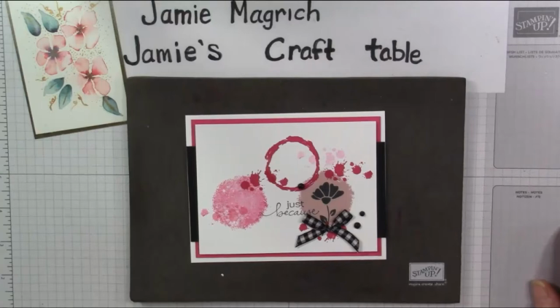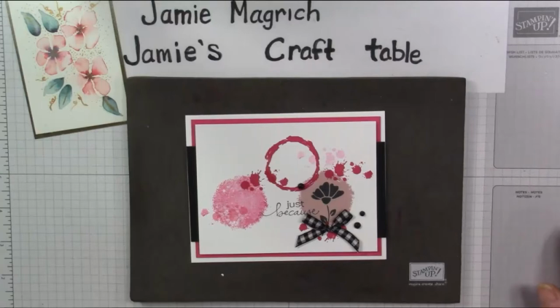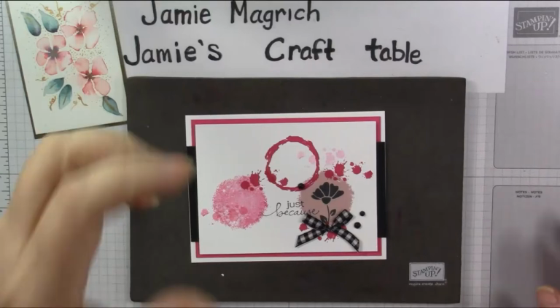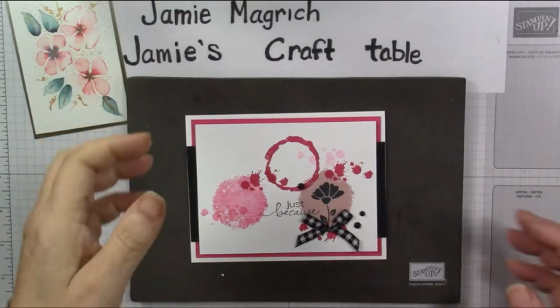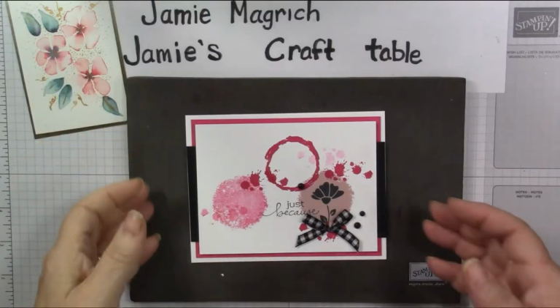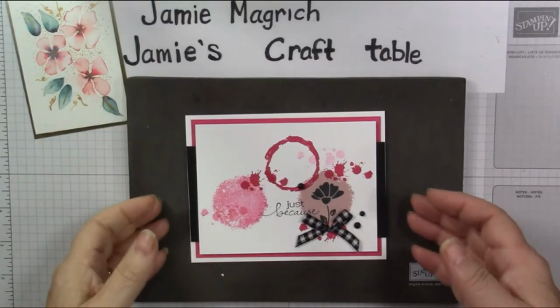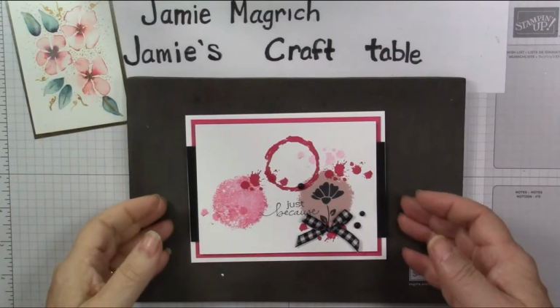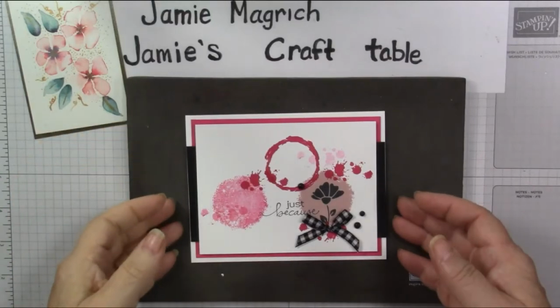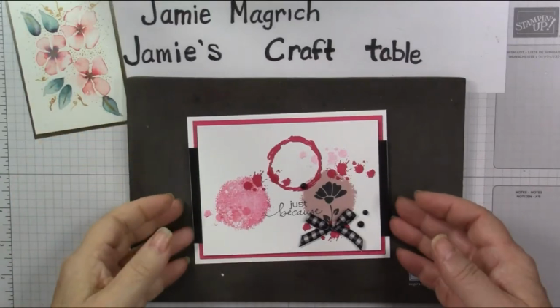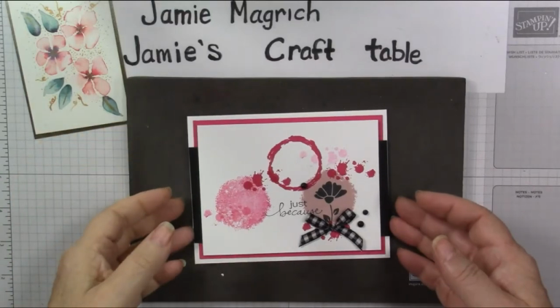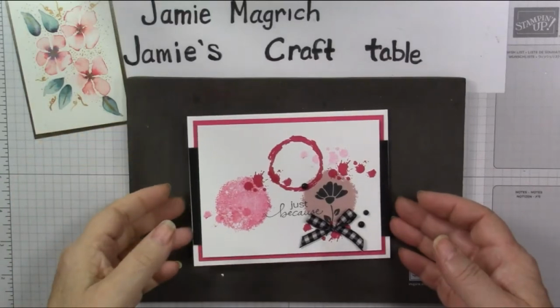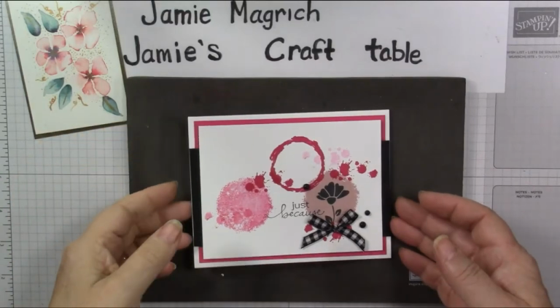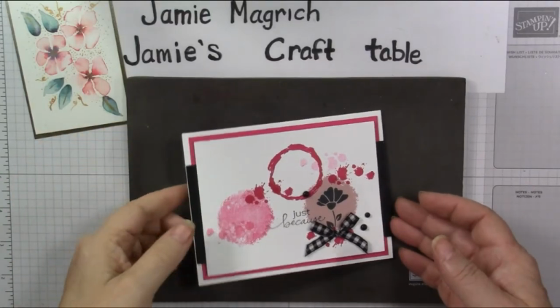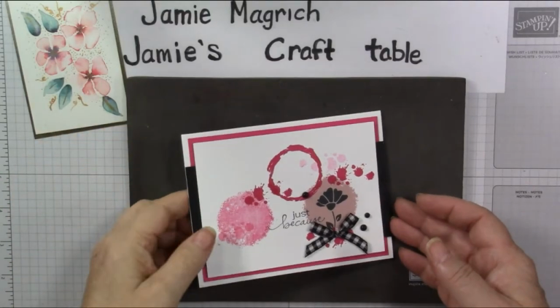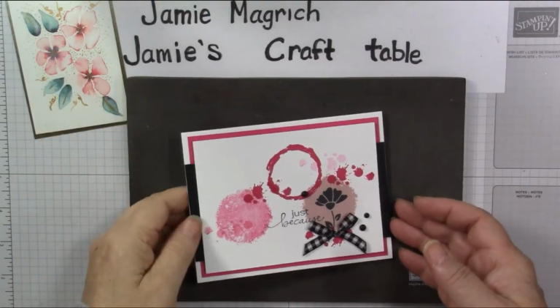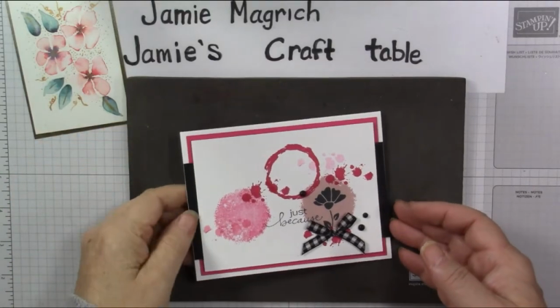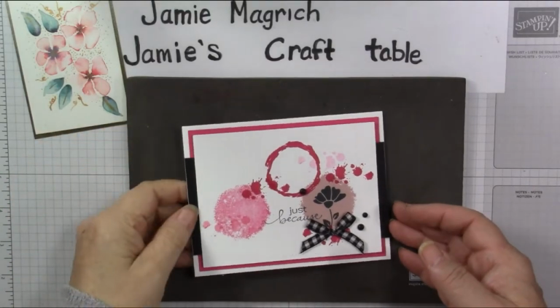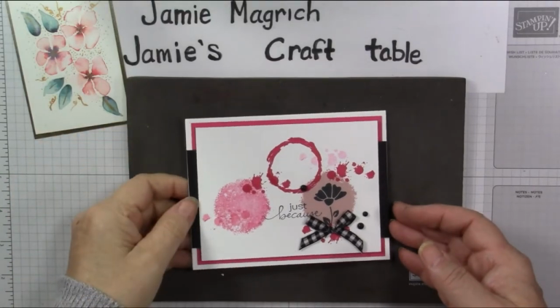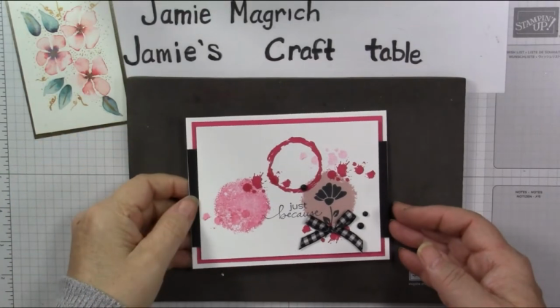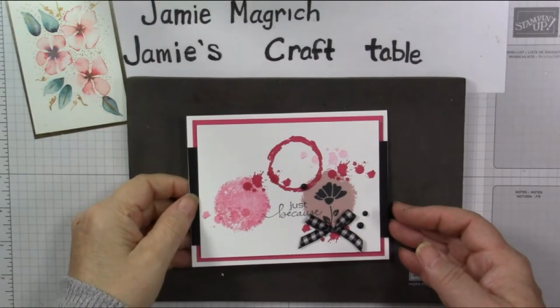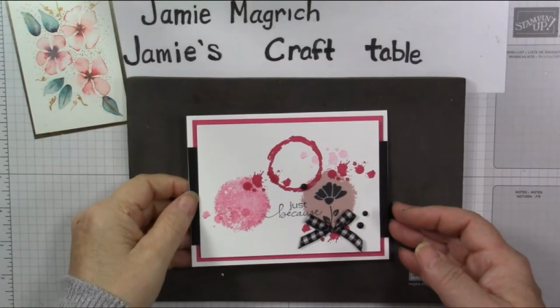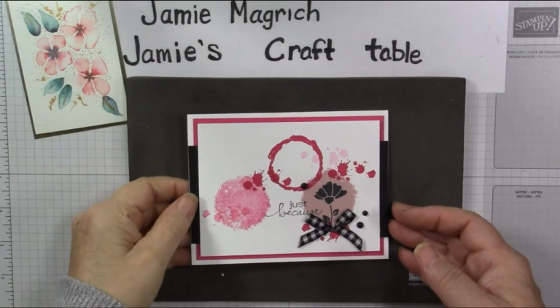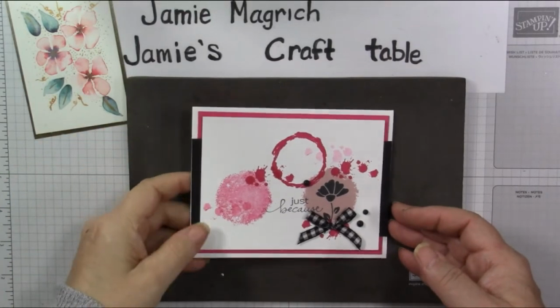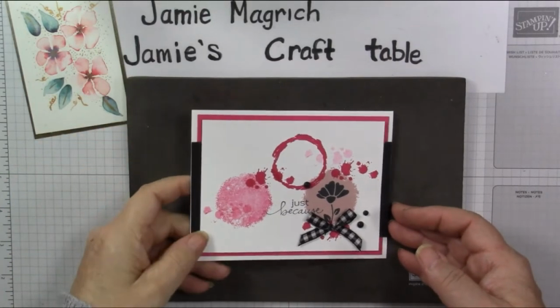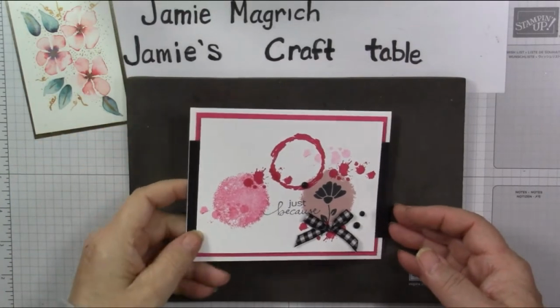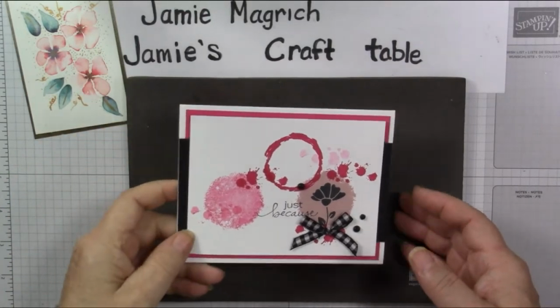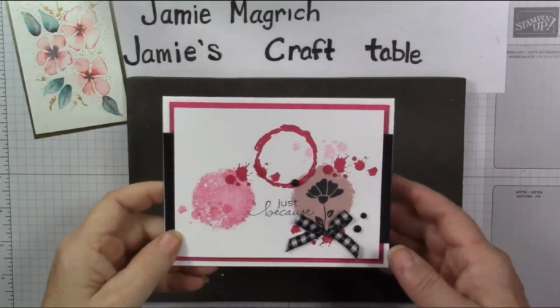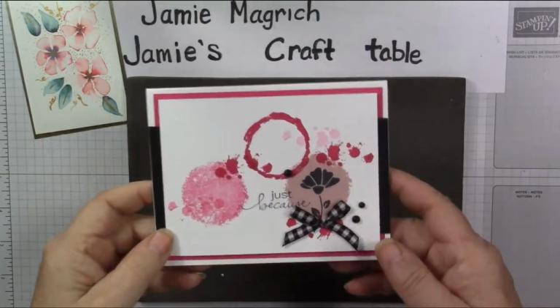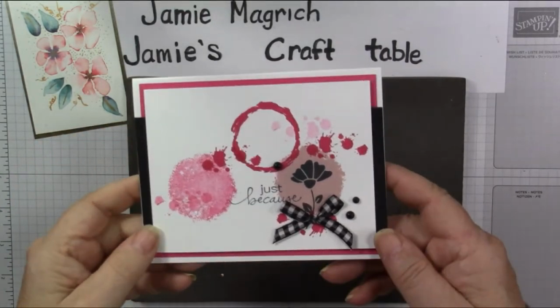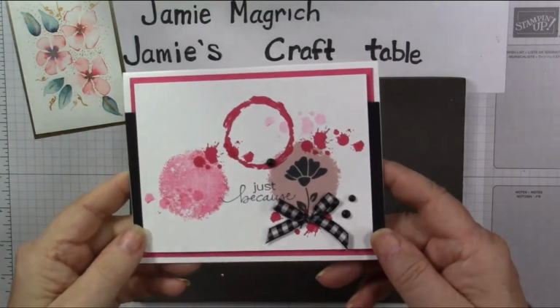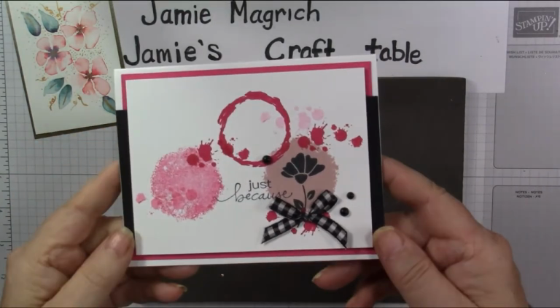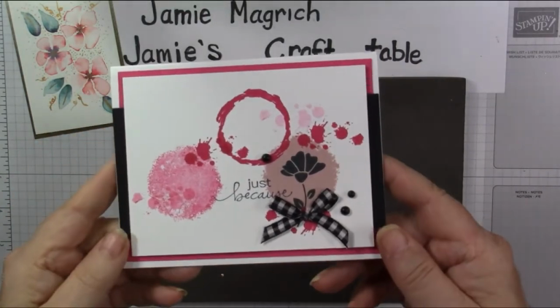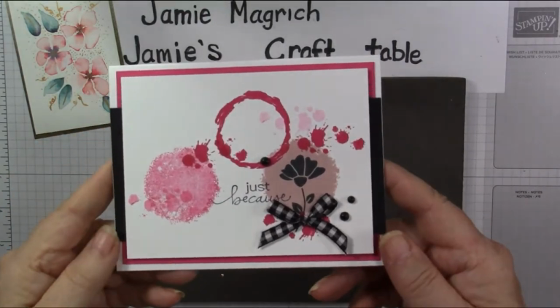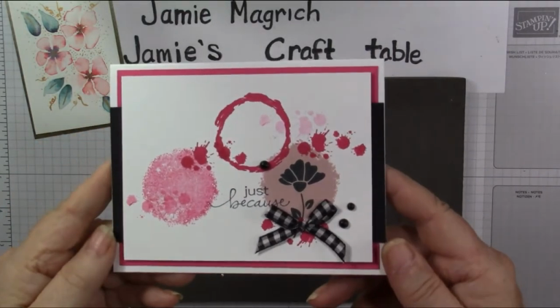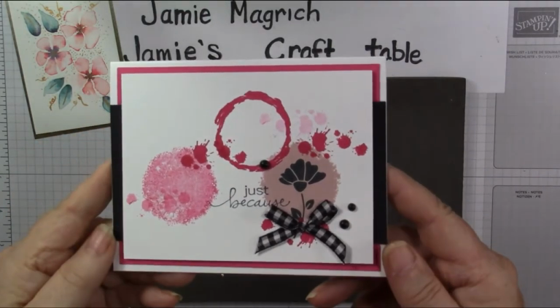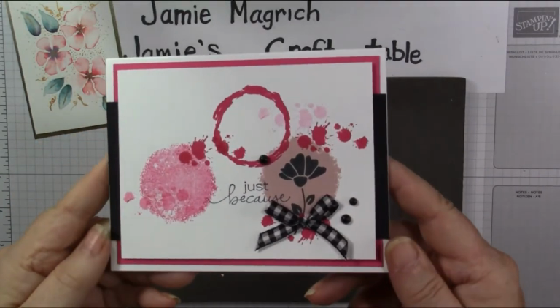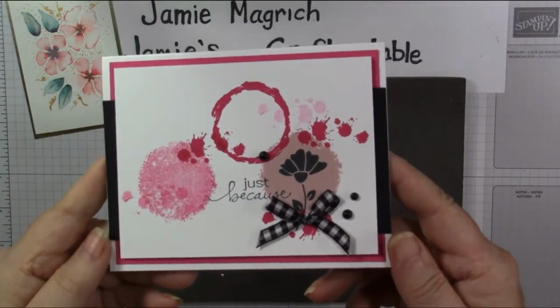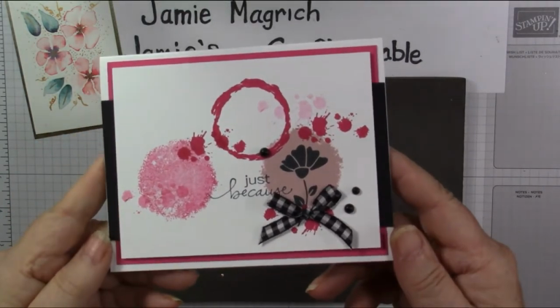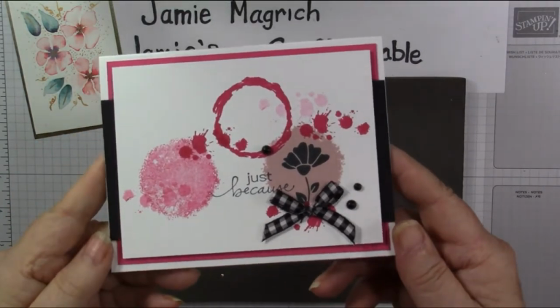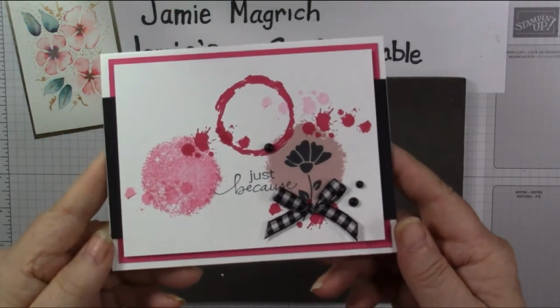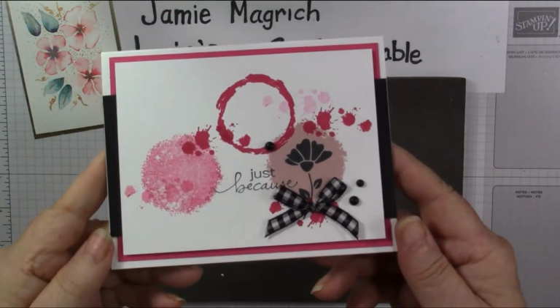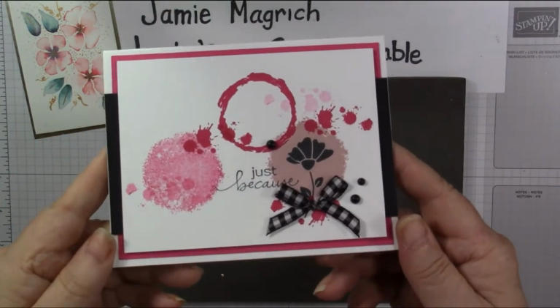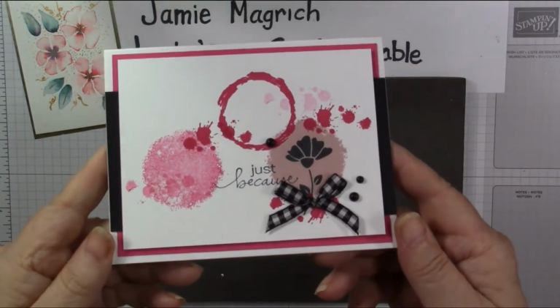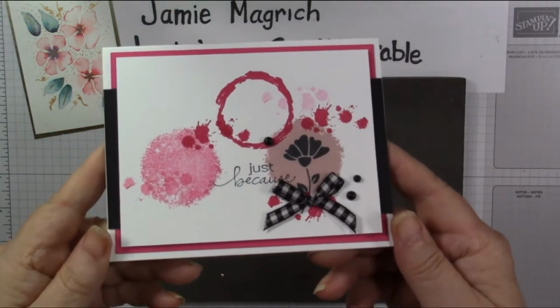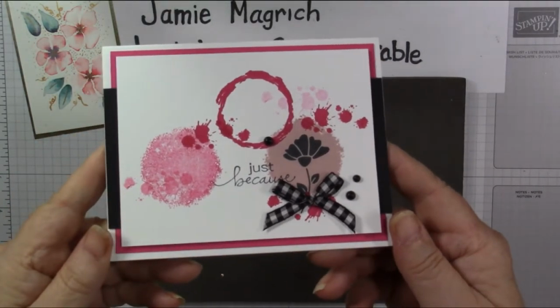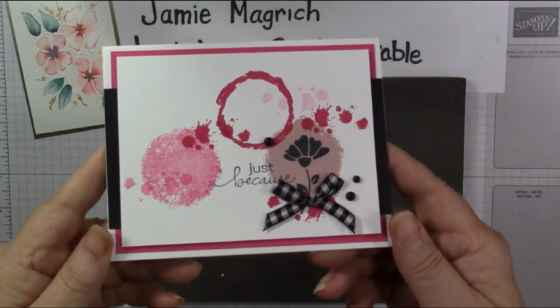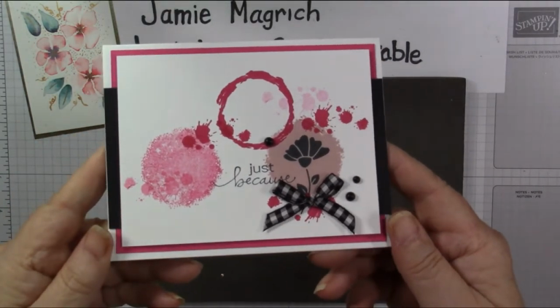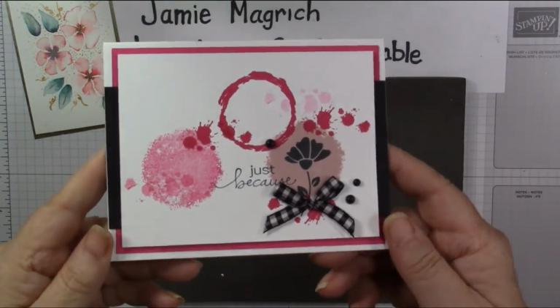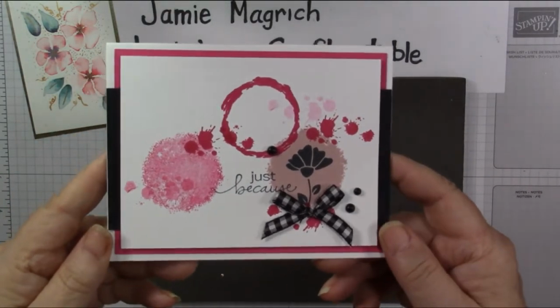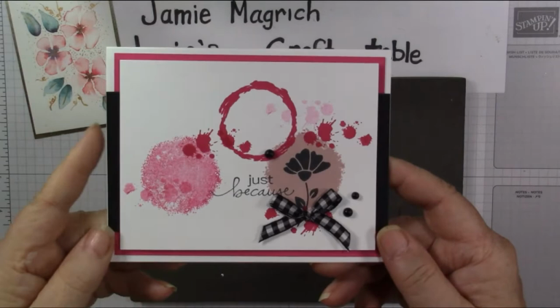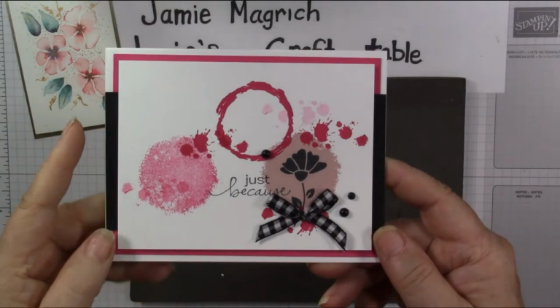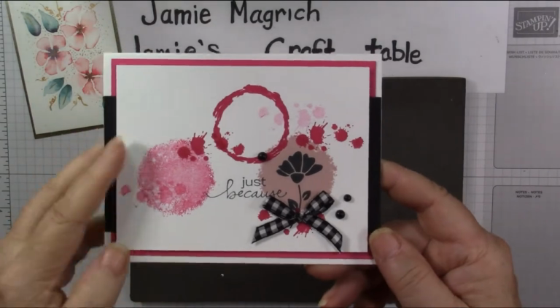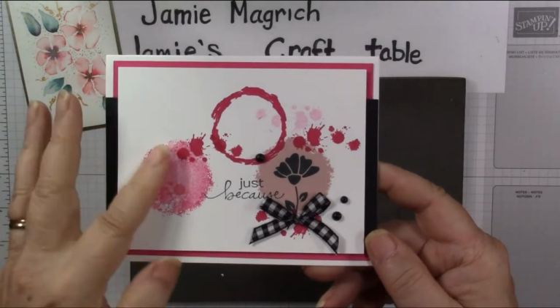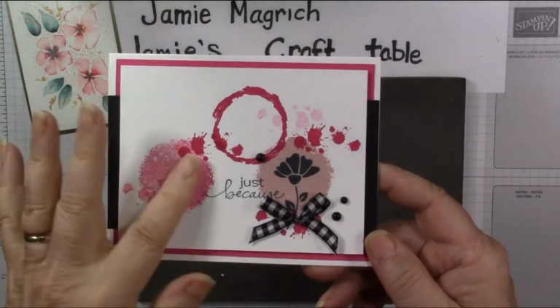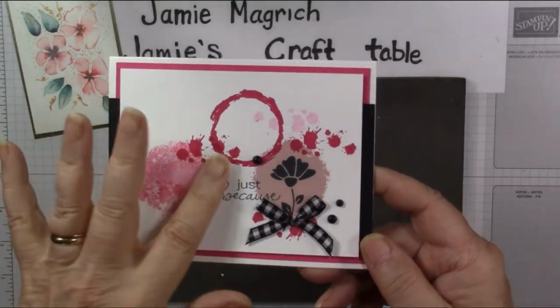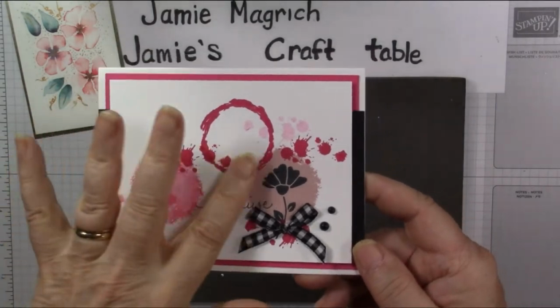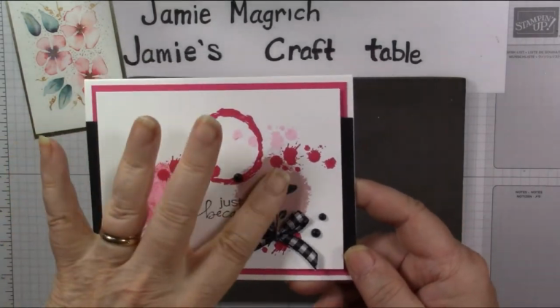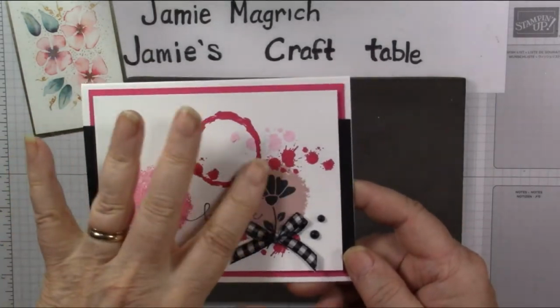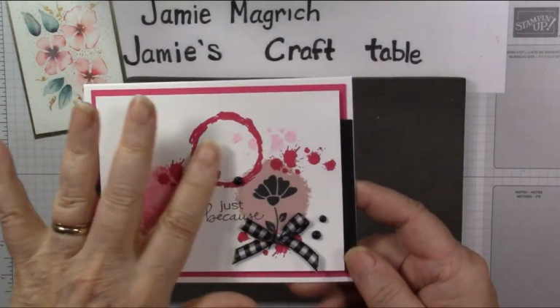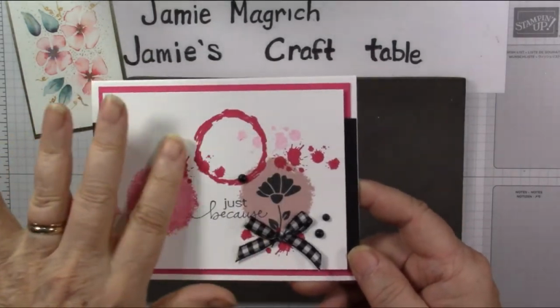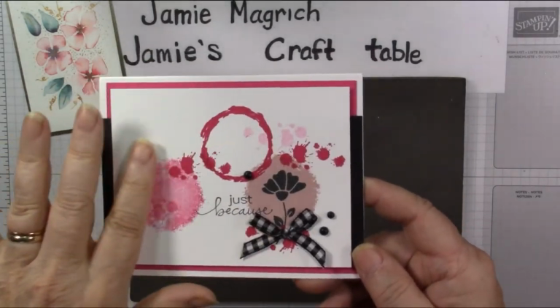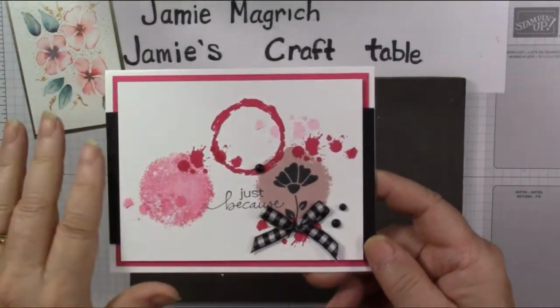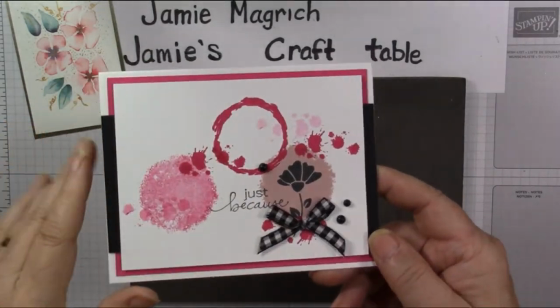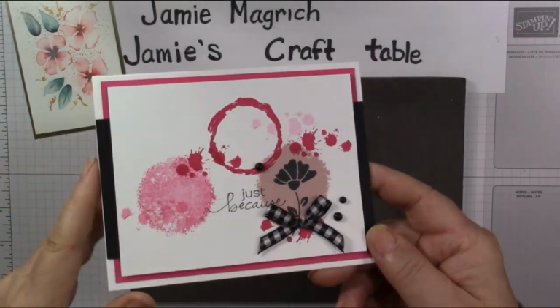Hello, this is Jamie Magritch. Welcome to Jamie's Craft Table. Today I'm going to show you how I made this card. It's a simple stamping card.